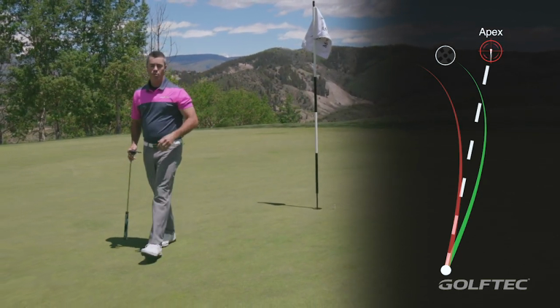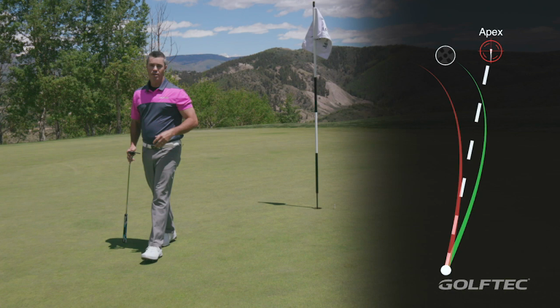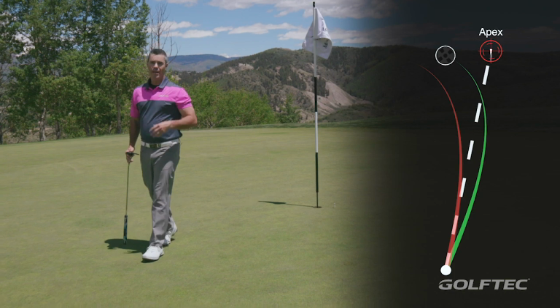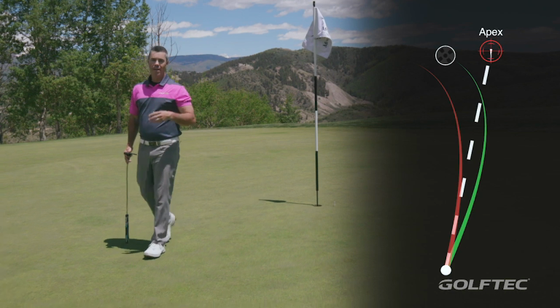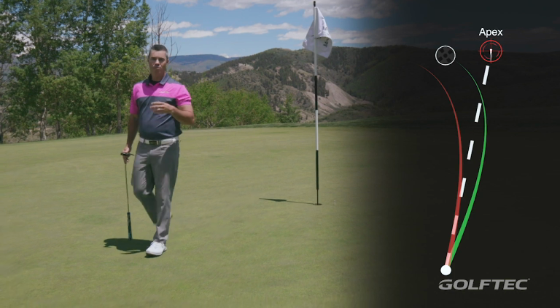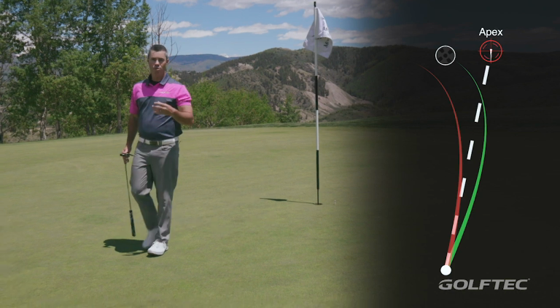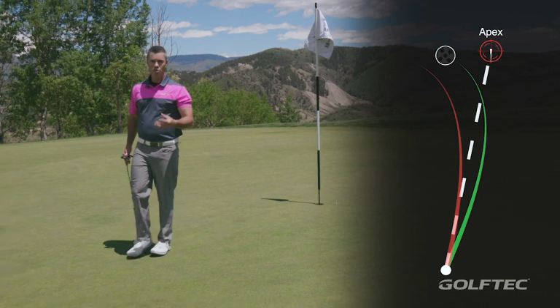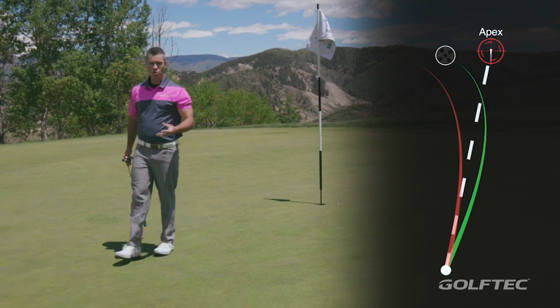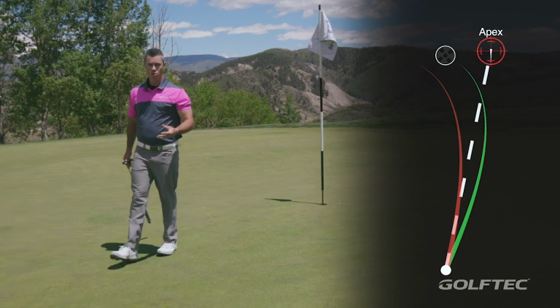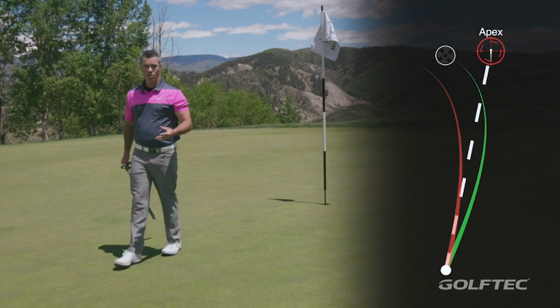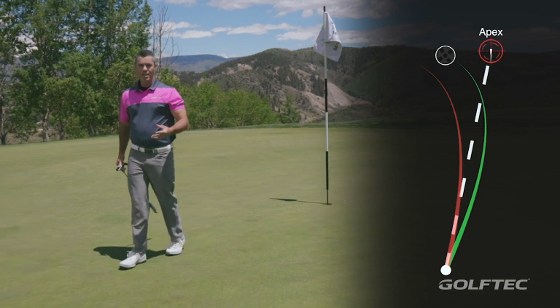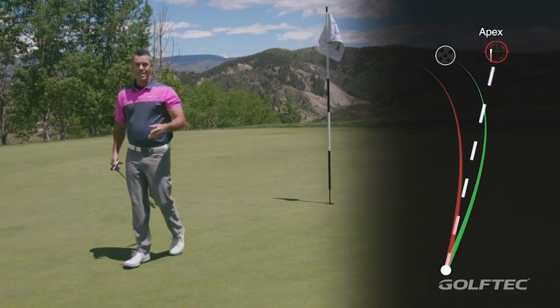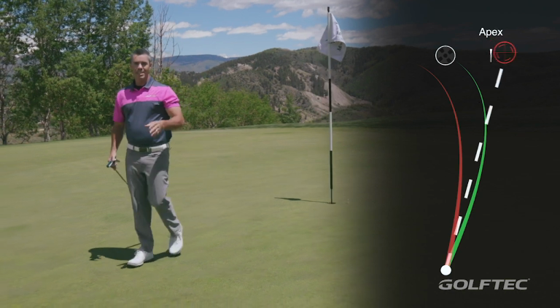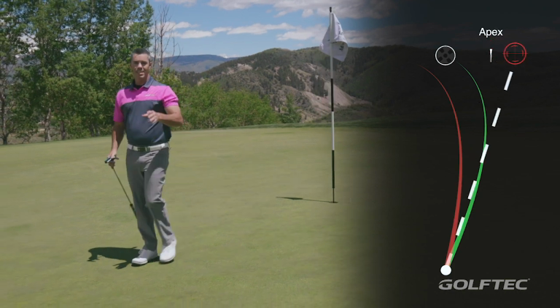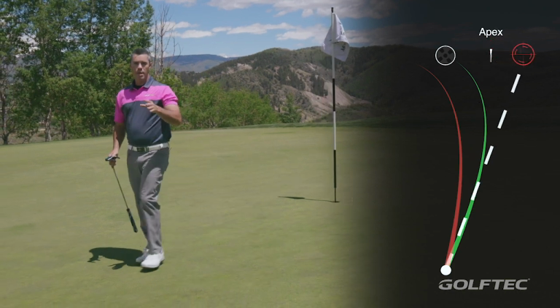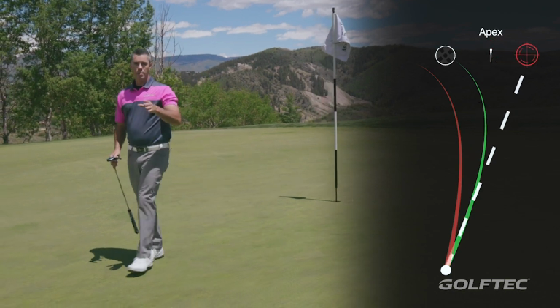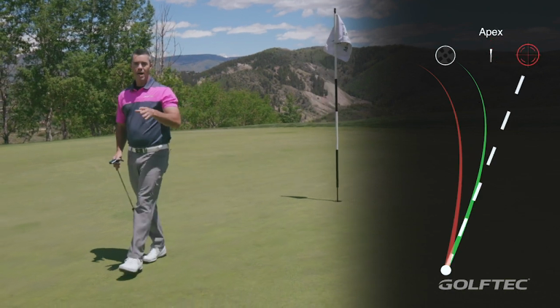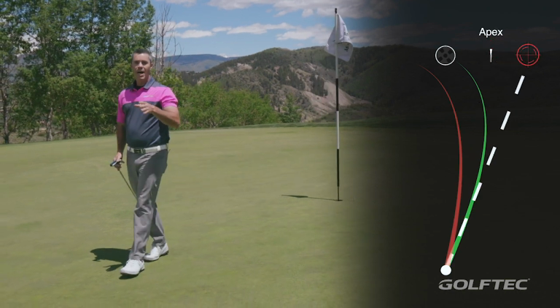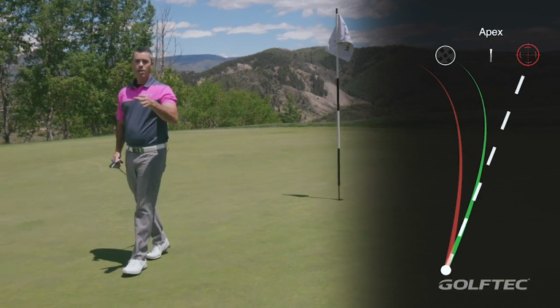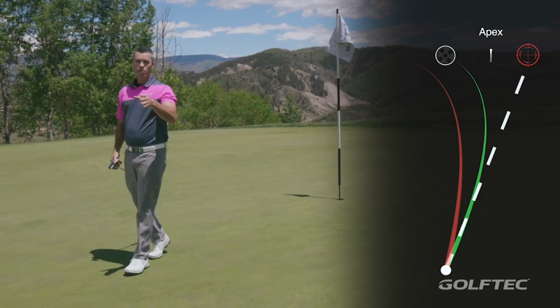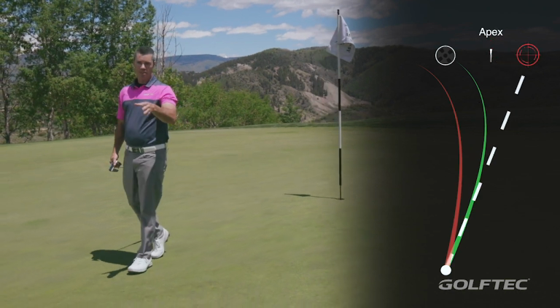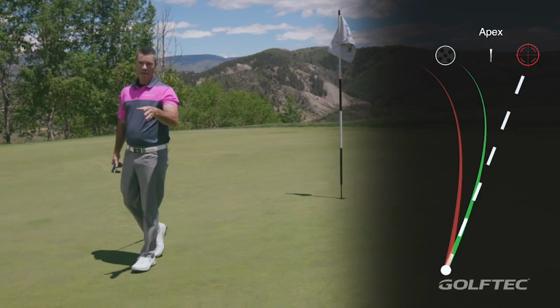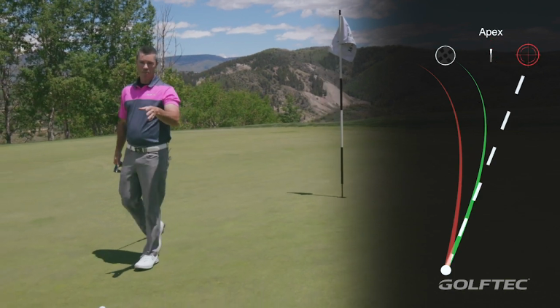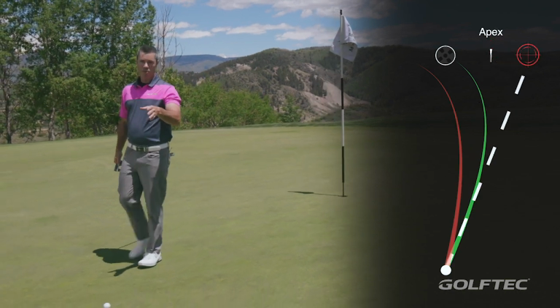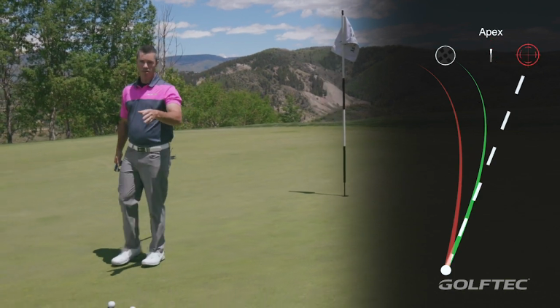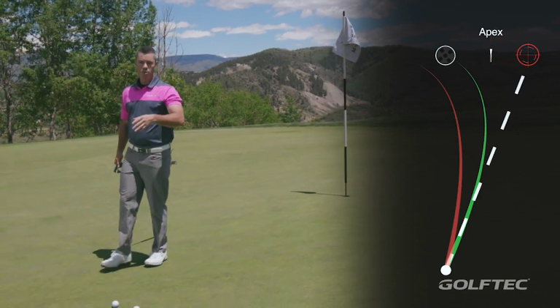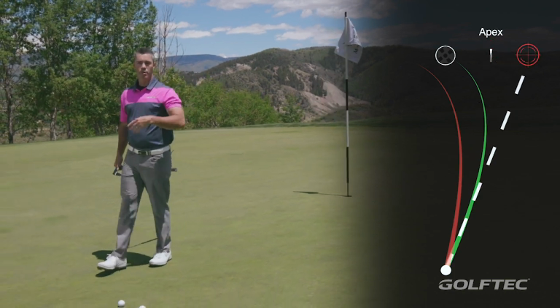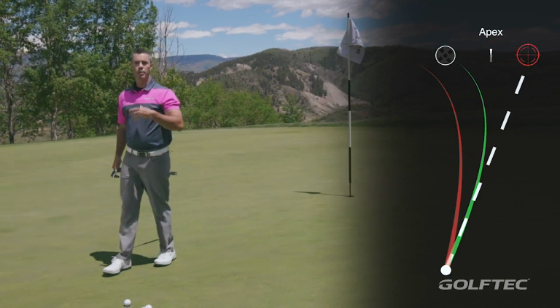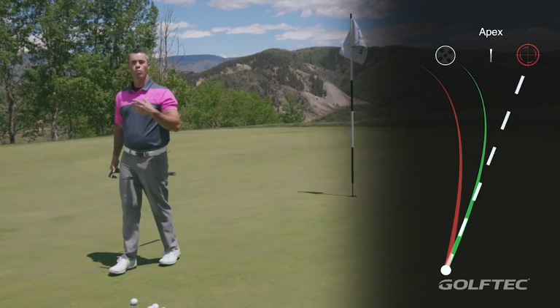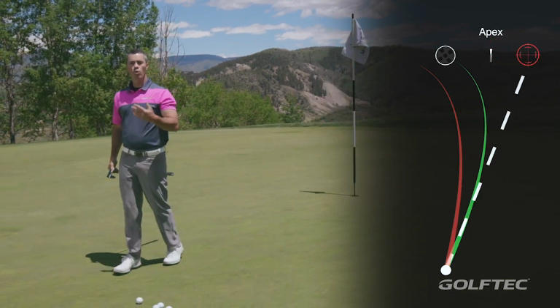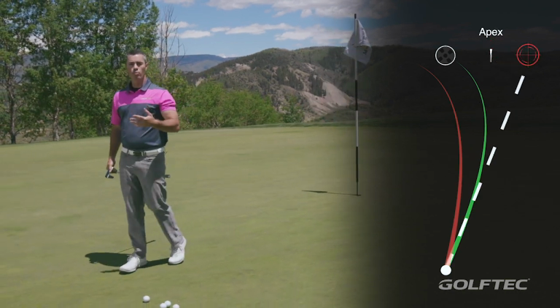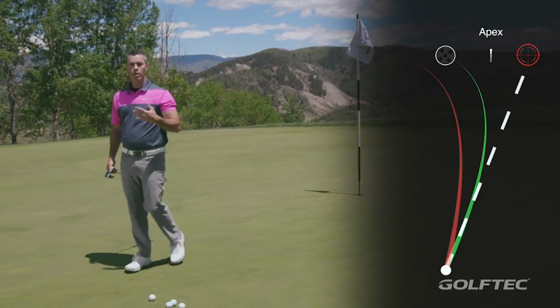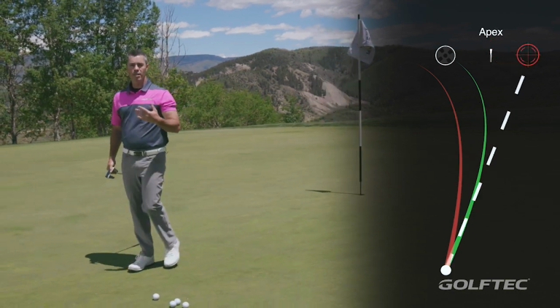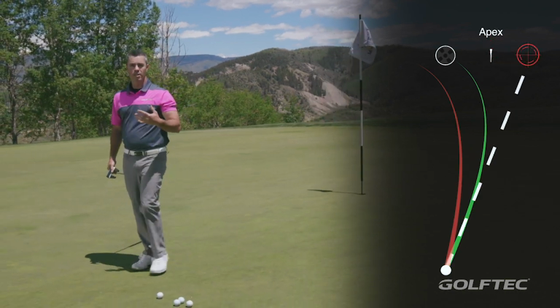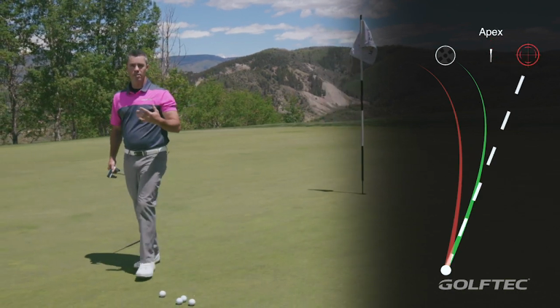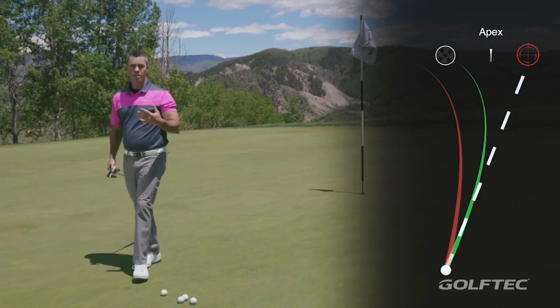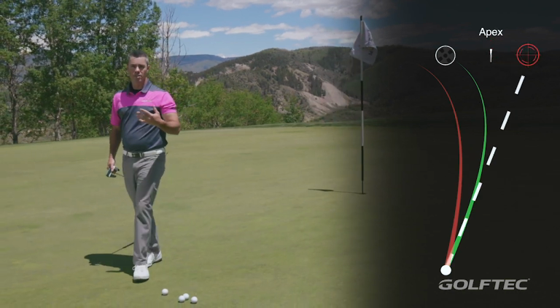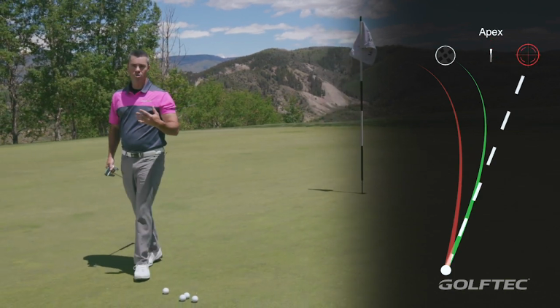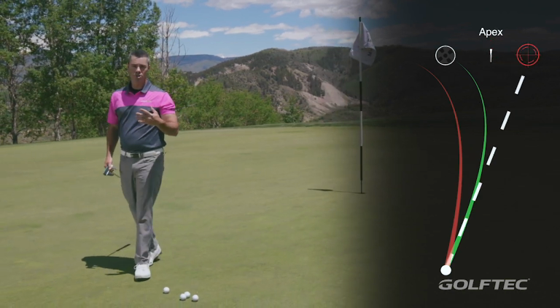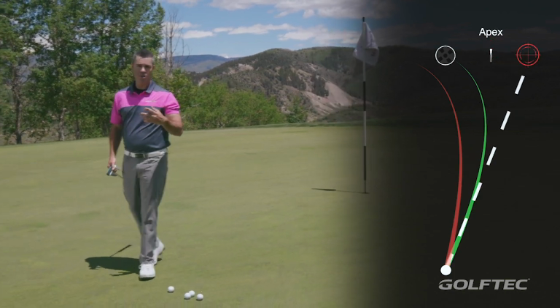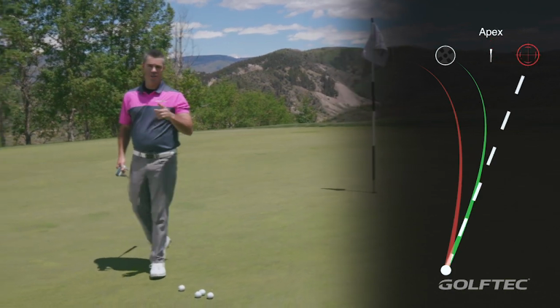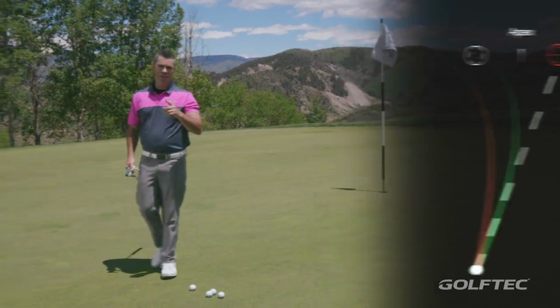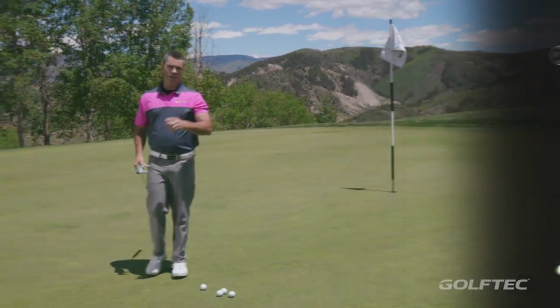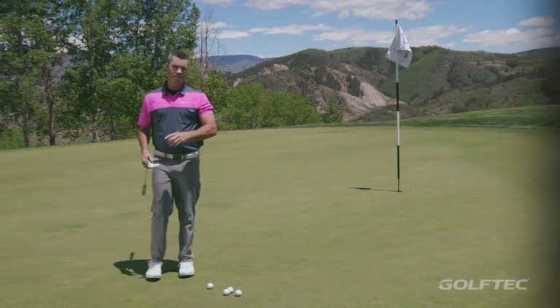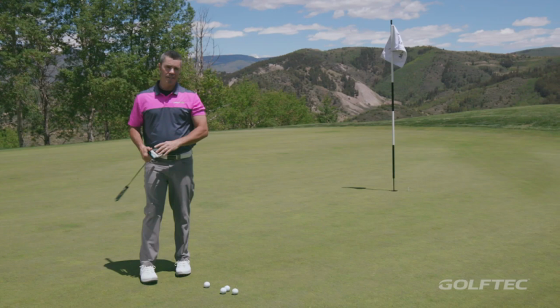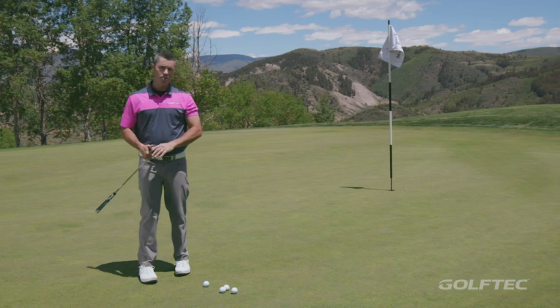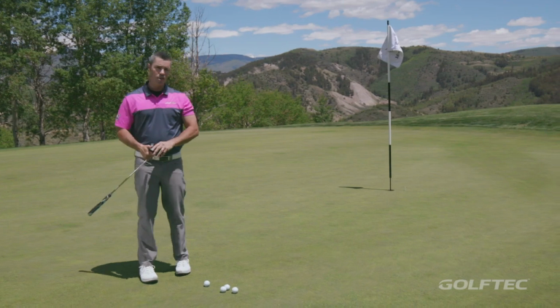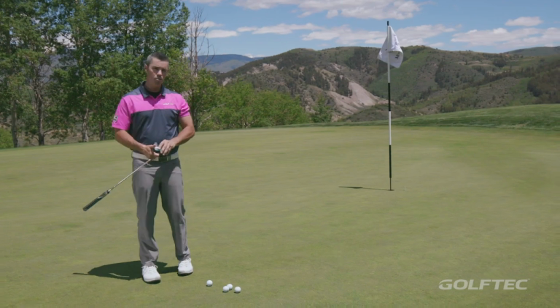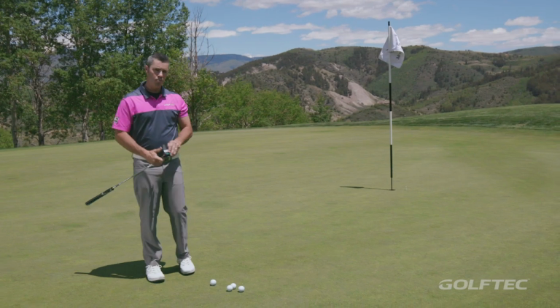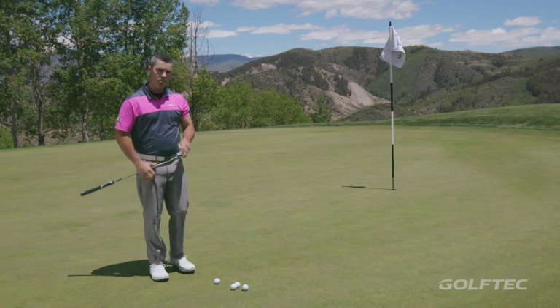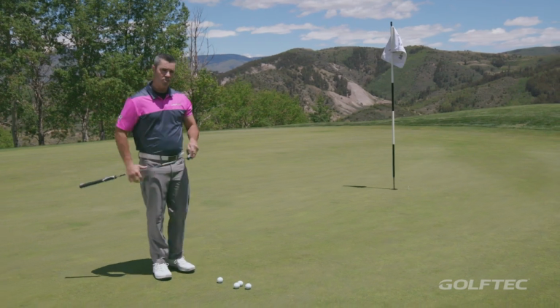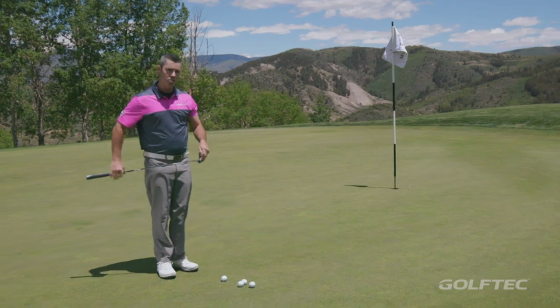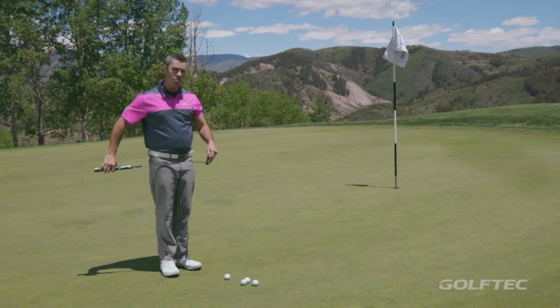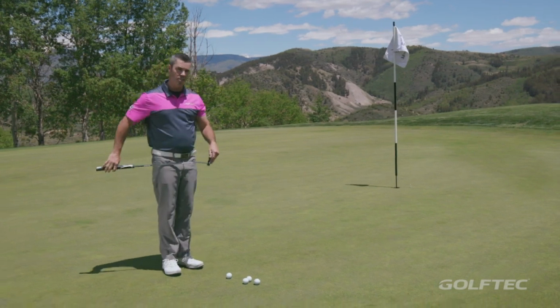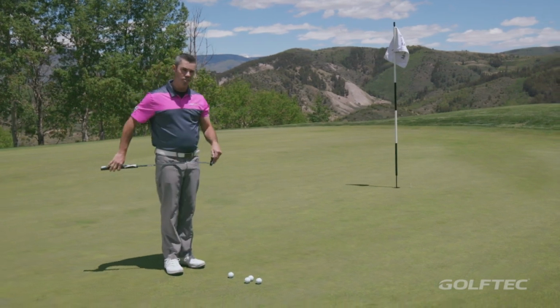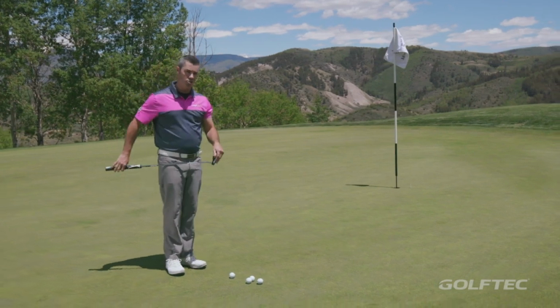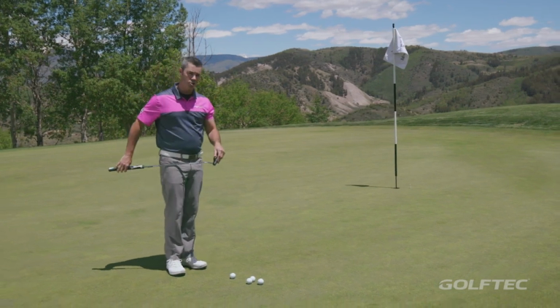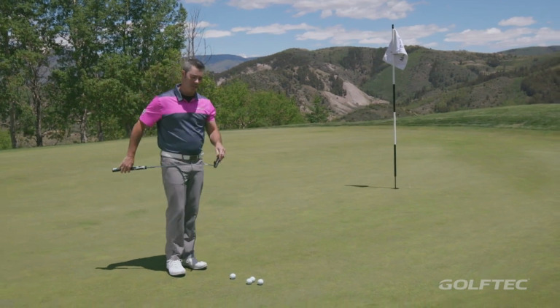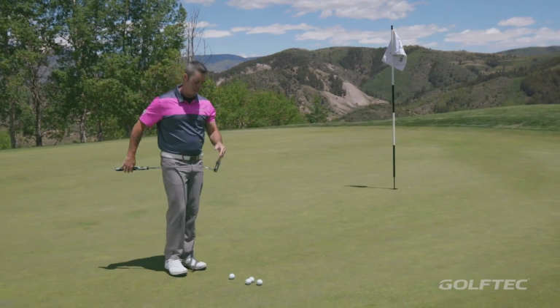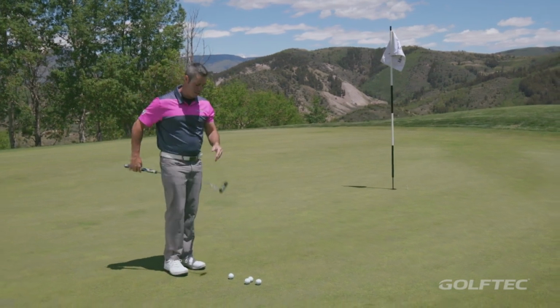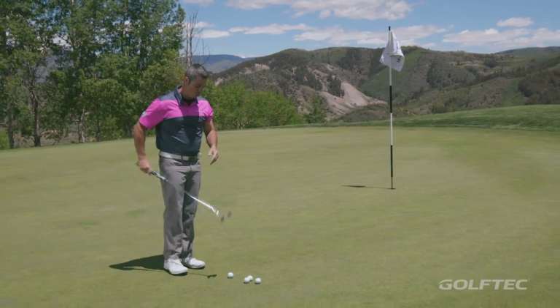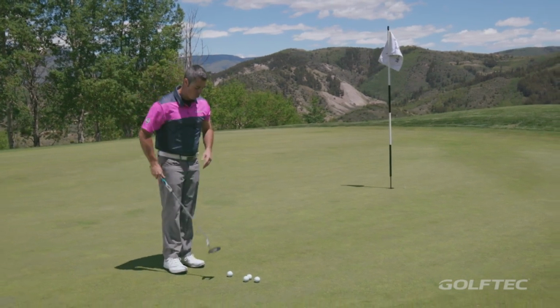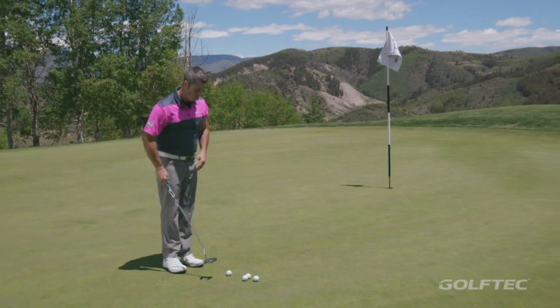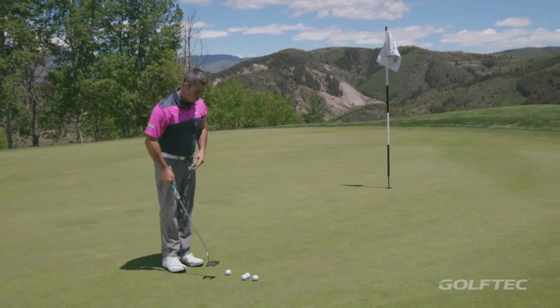So what you have to do is aim higher than that point, just playing more break than you think you should. Let's hit a couple putts to illustrate how that would work.